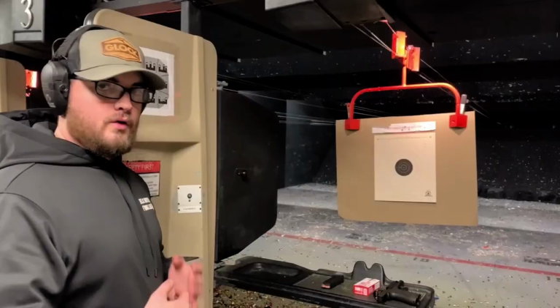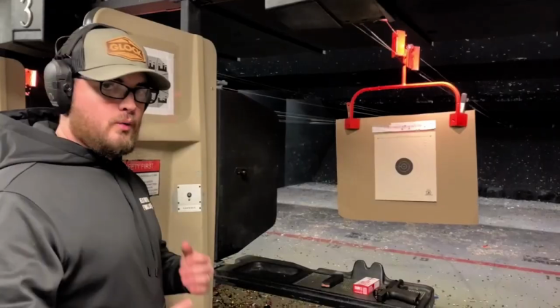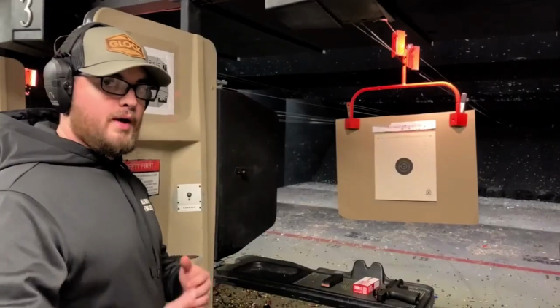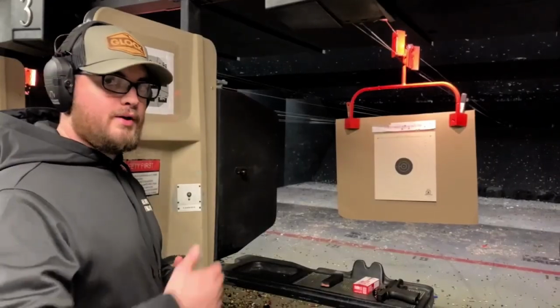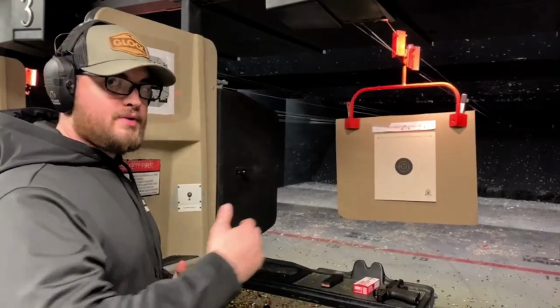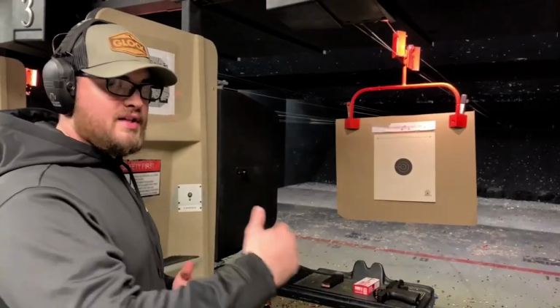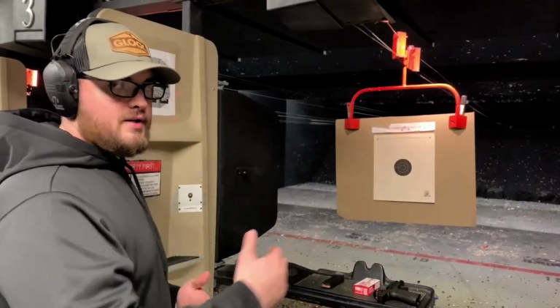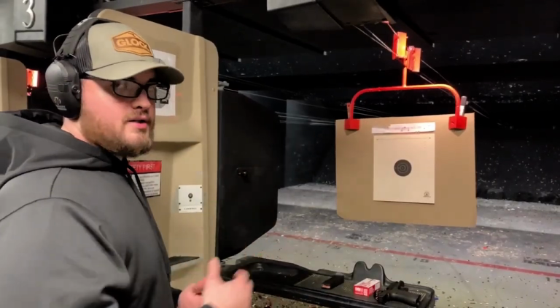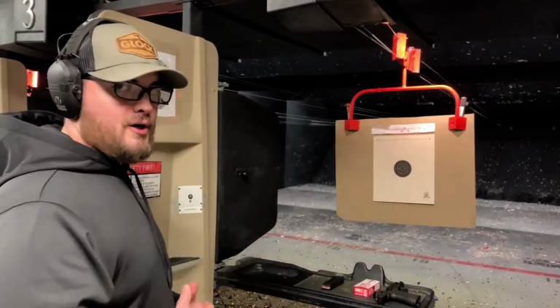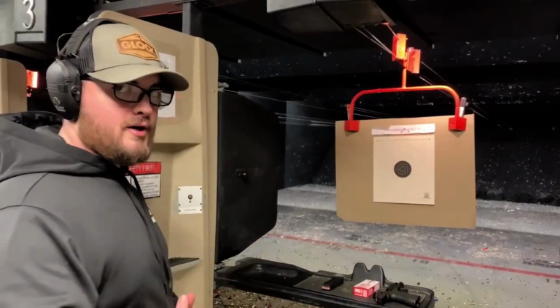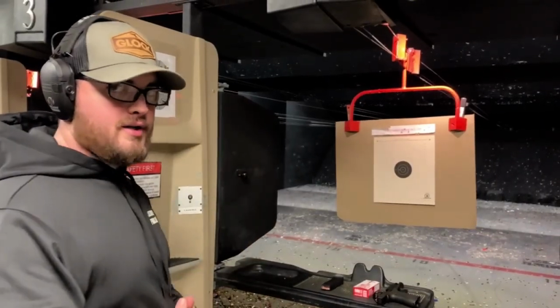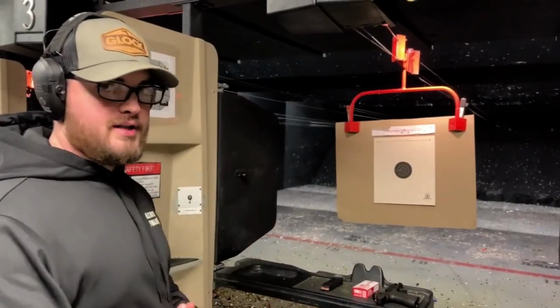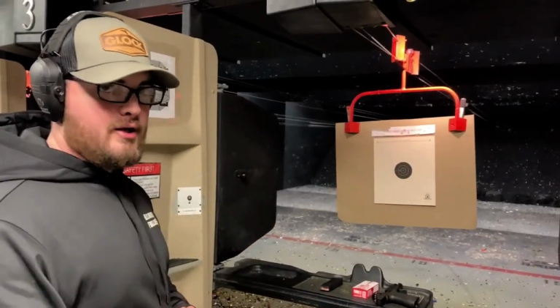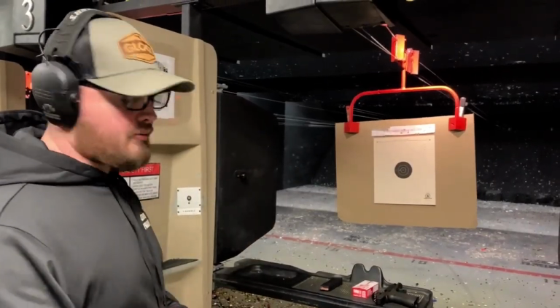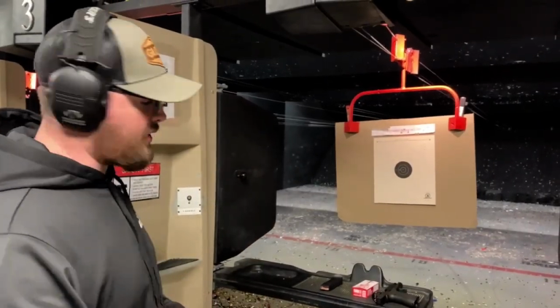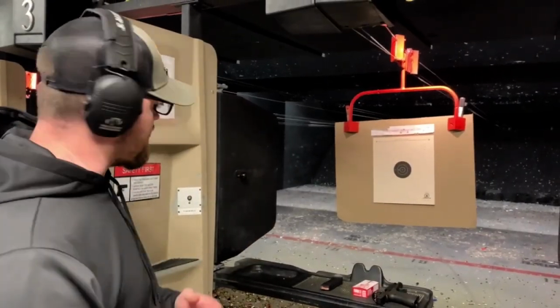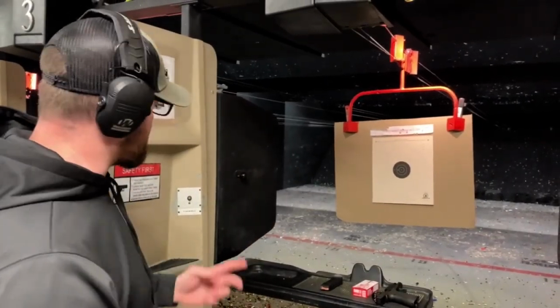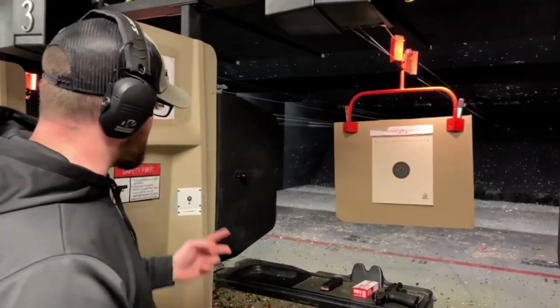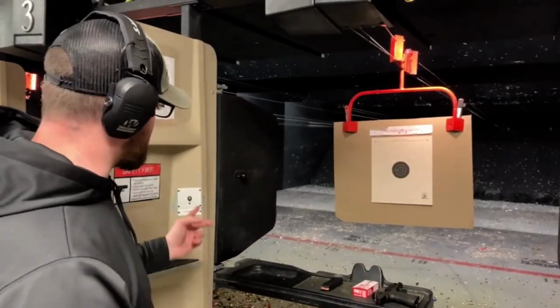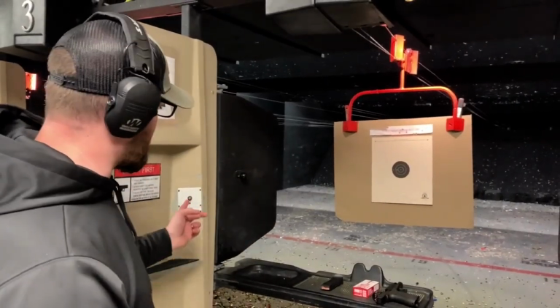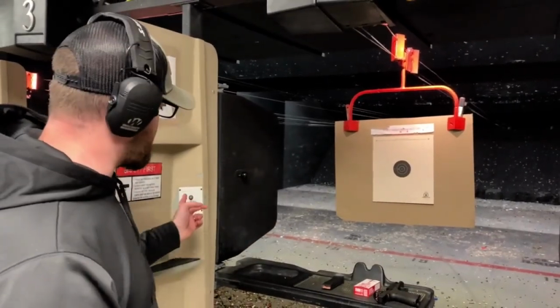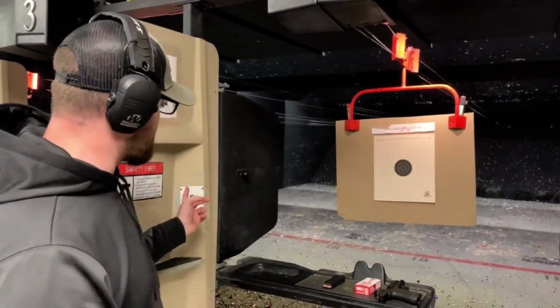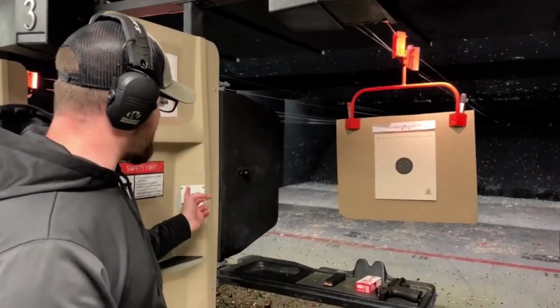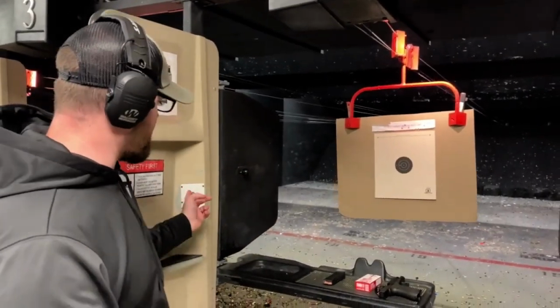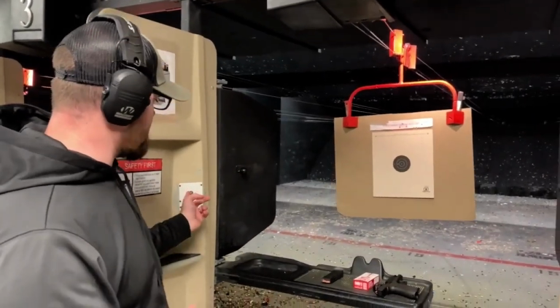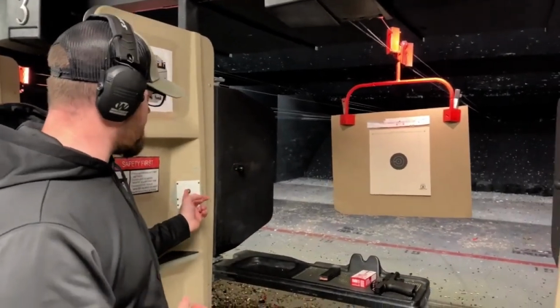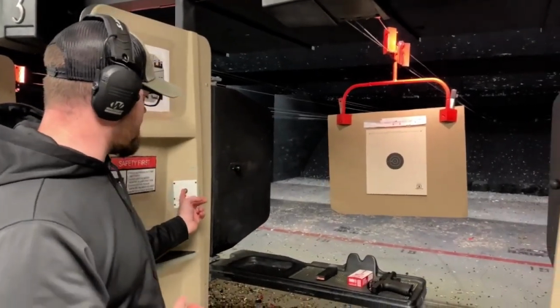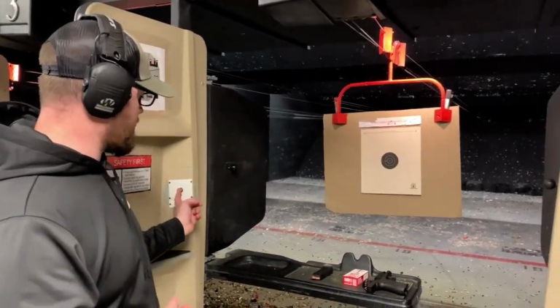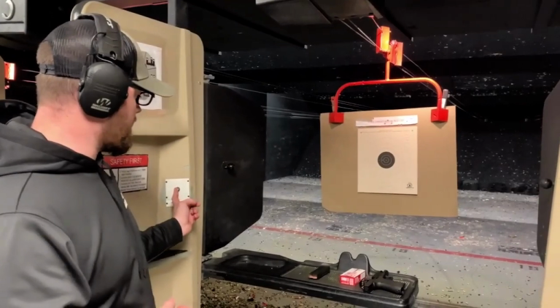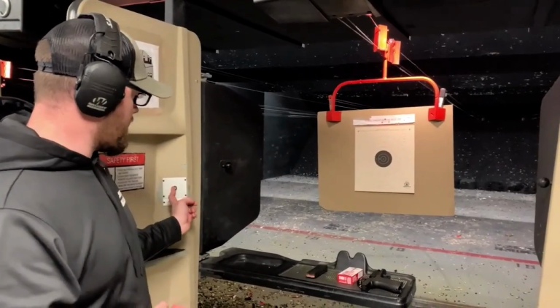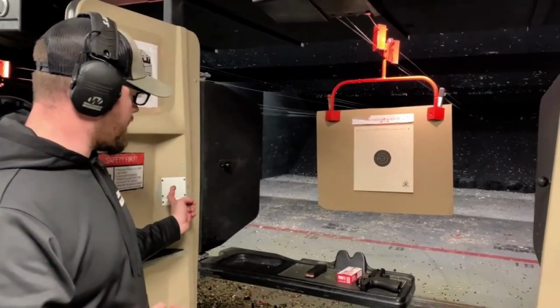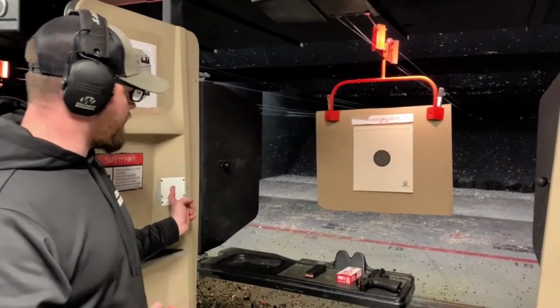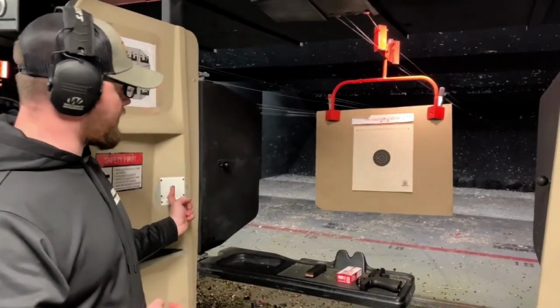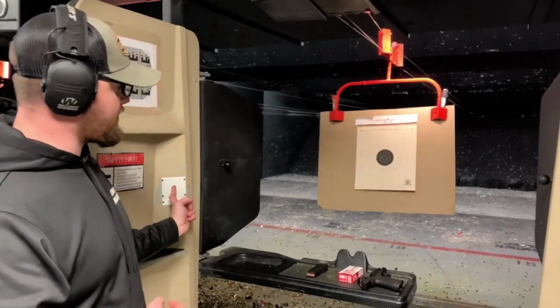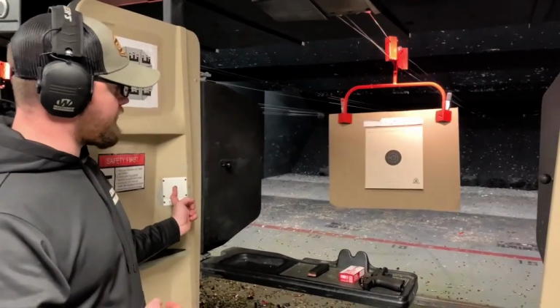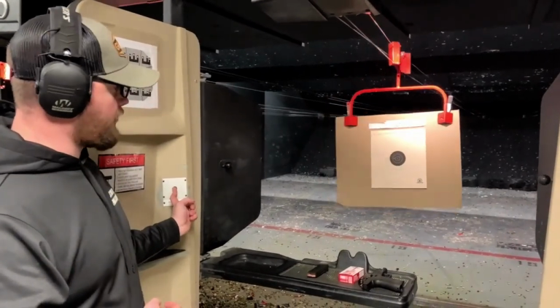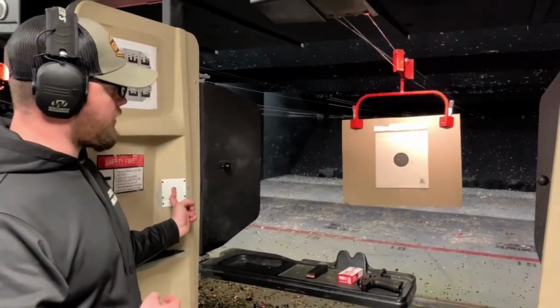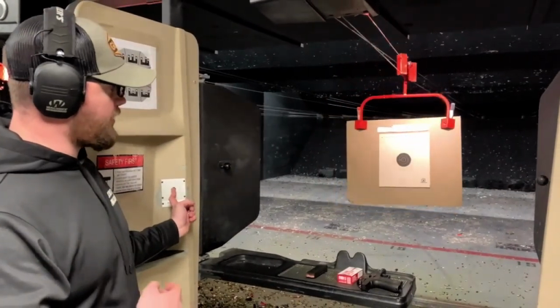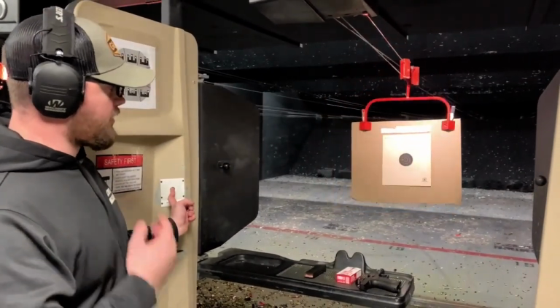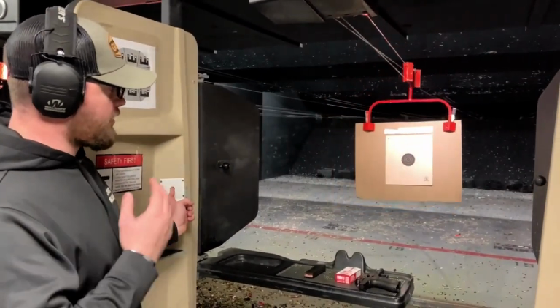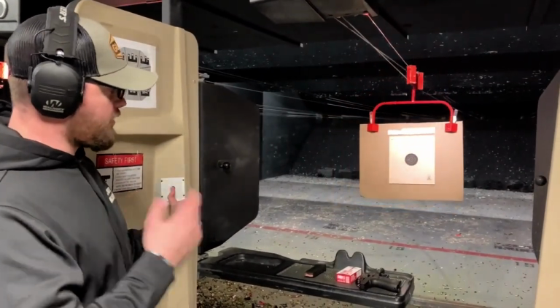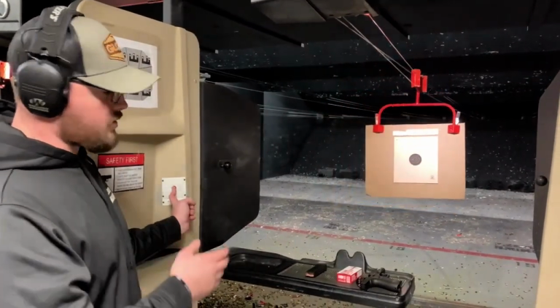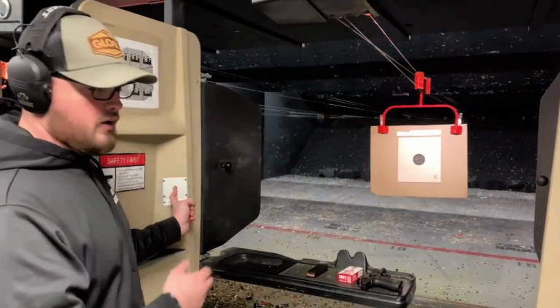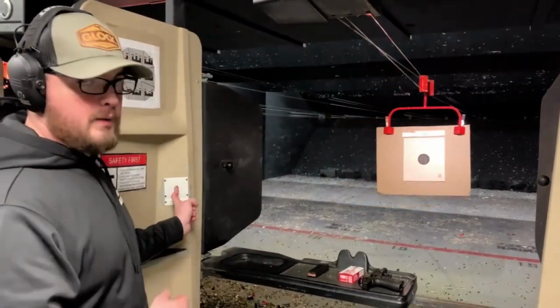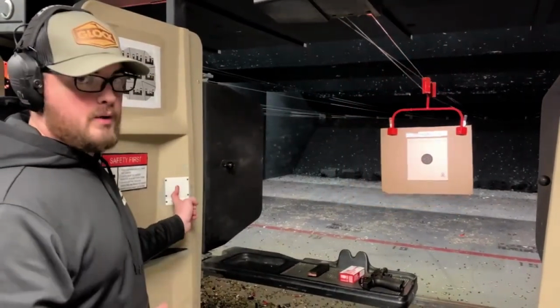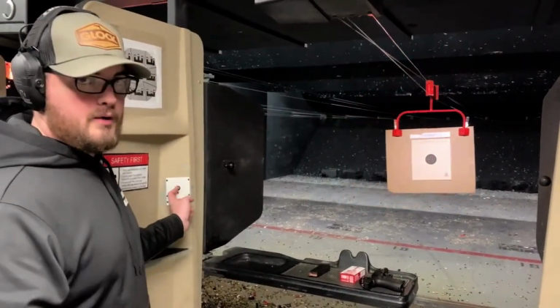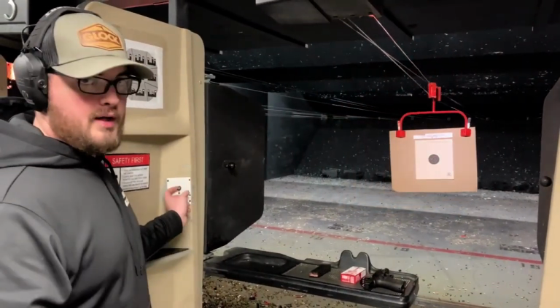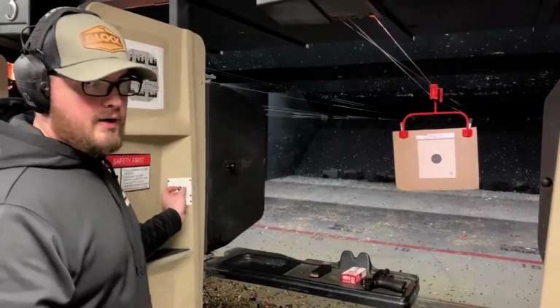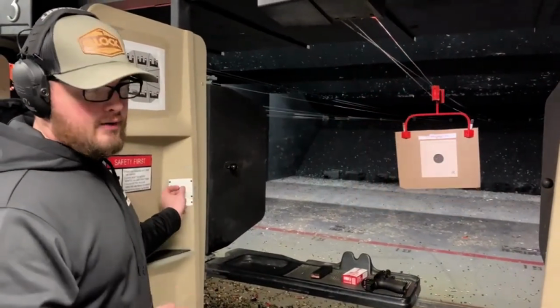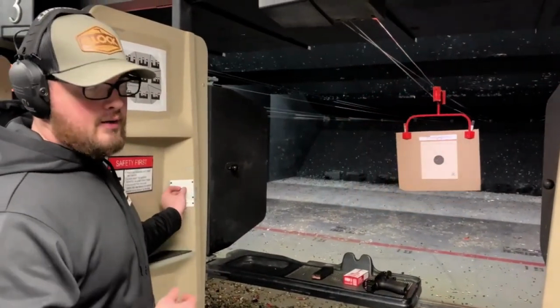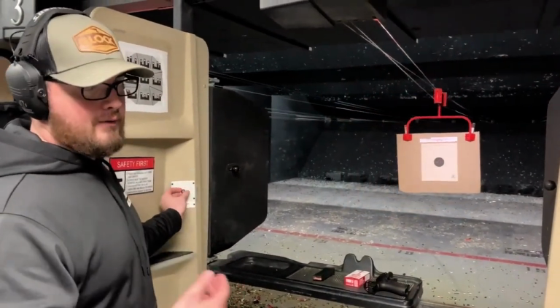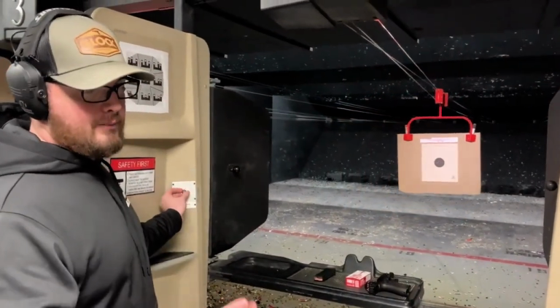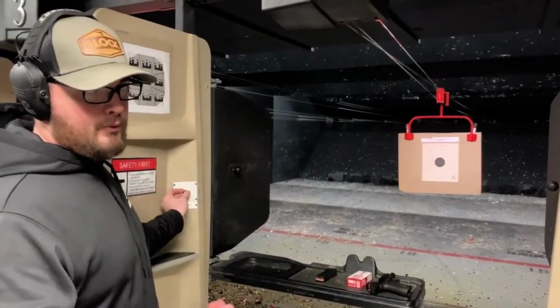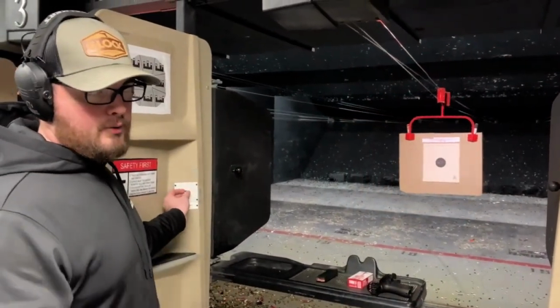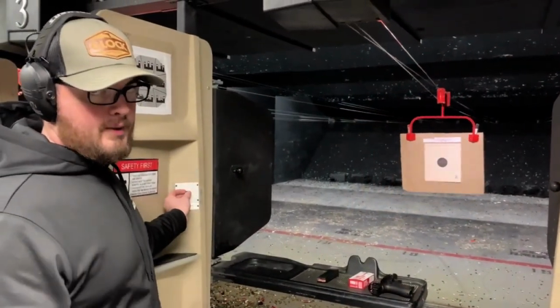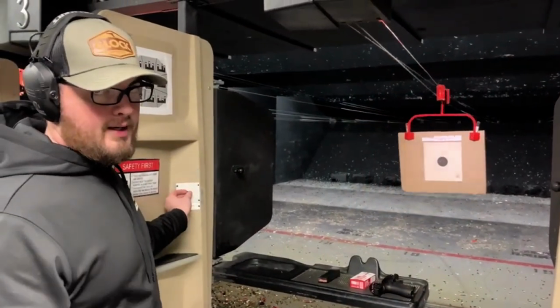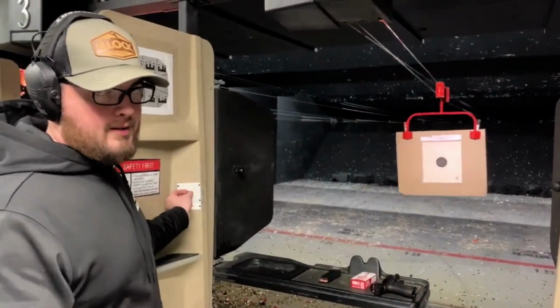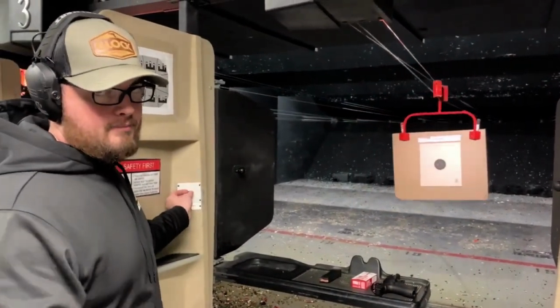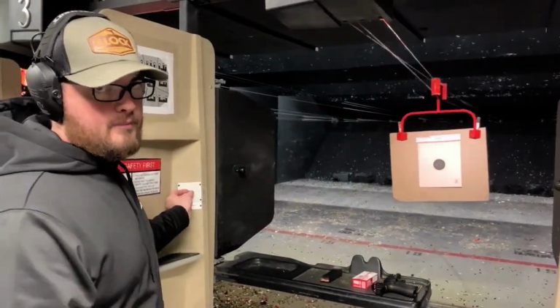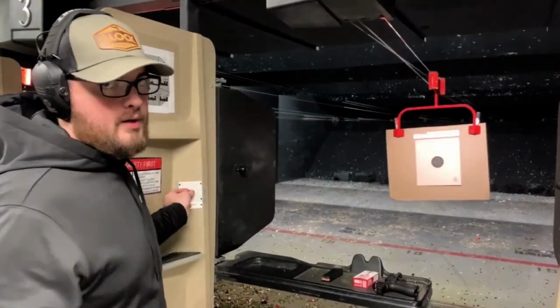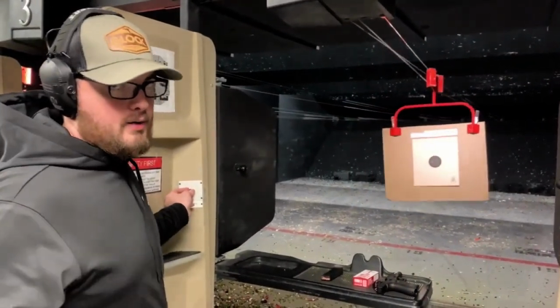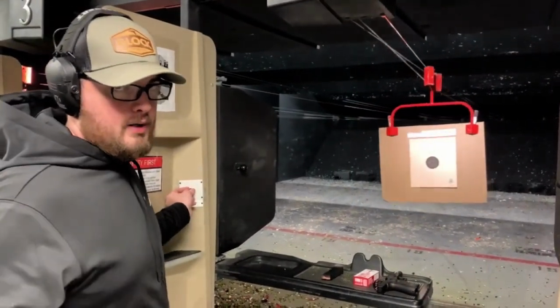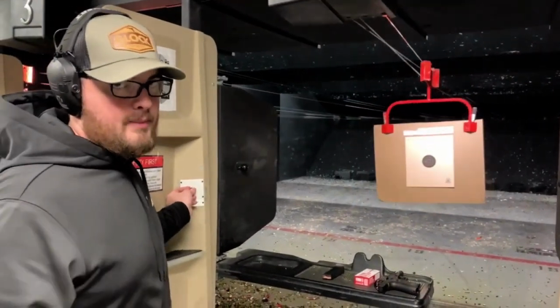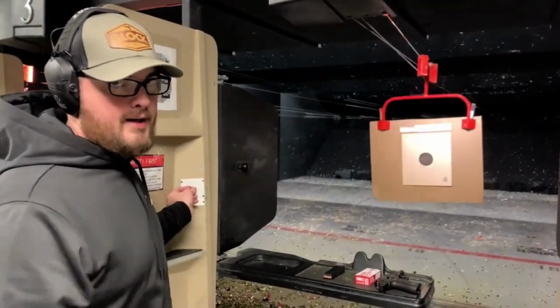The way you send your target down range is by this button here. If you press it forward, your target will go down. If you pull it back, it'll come back.